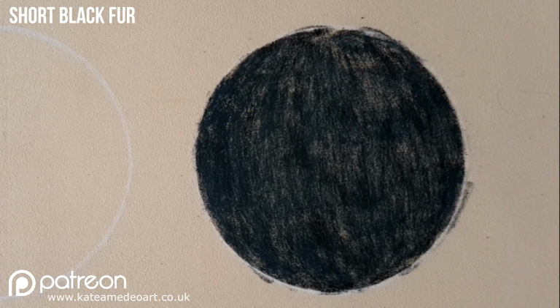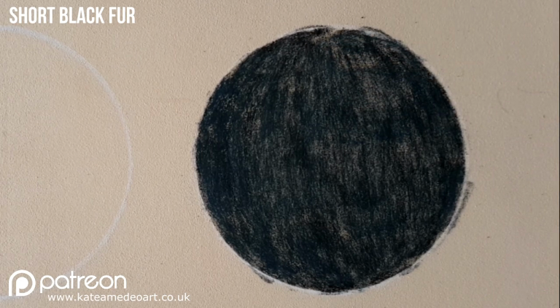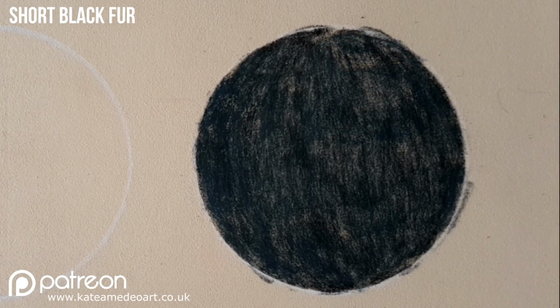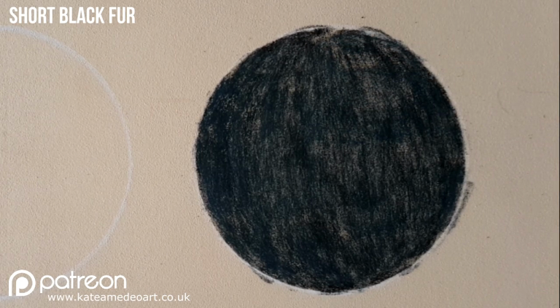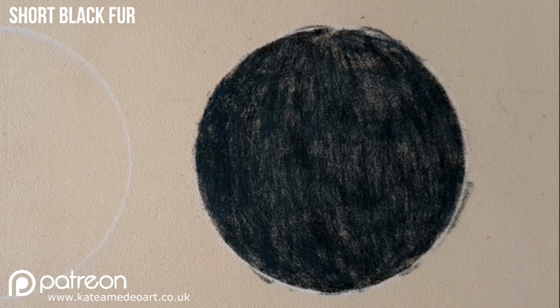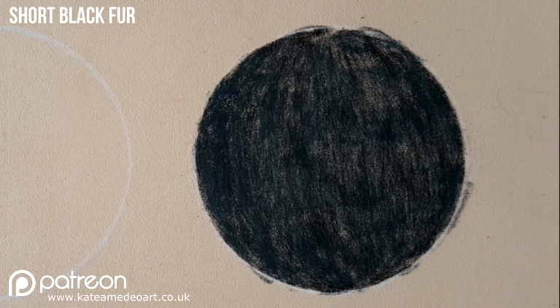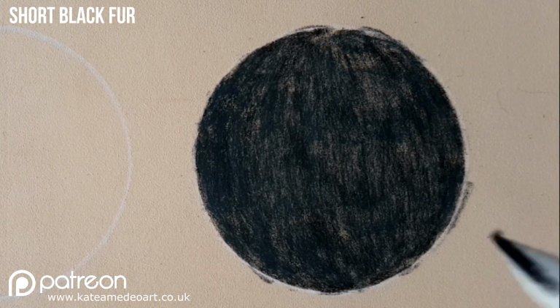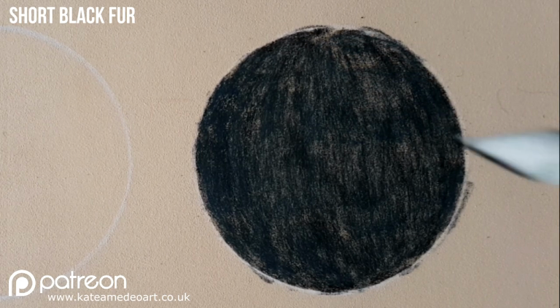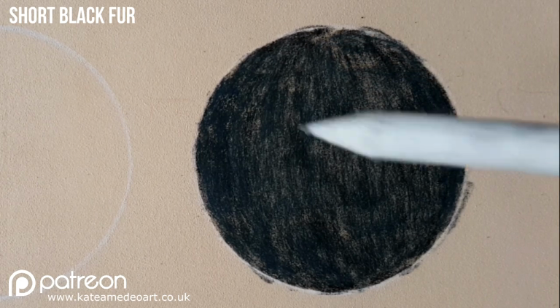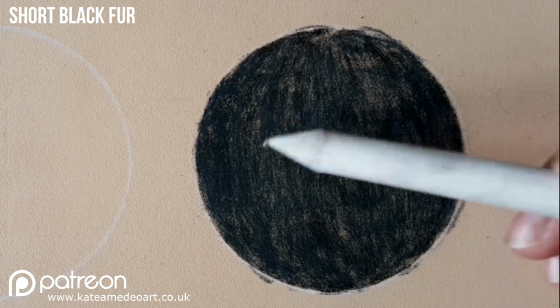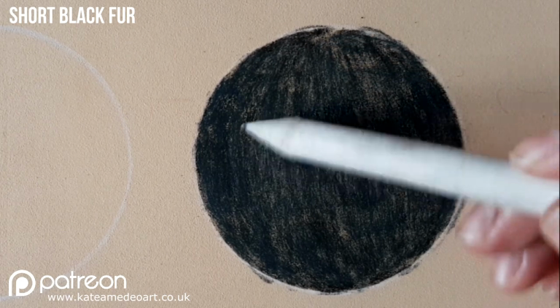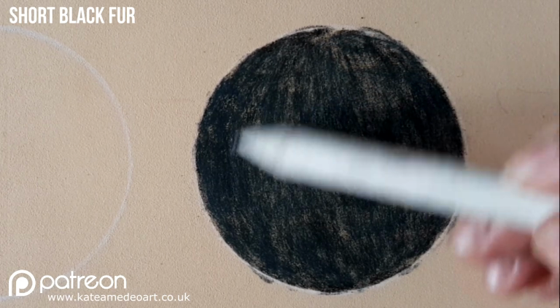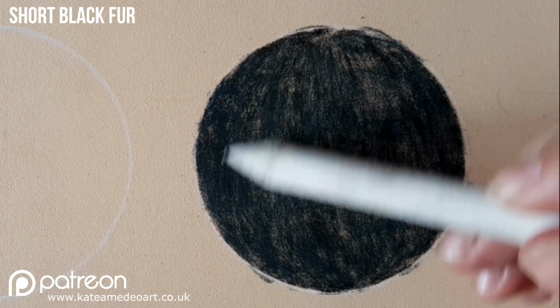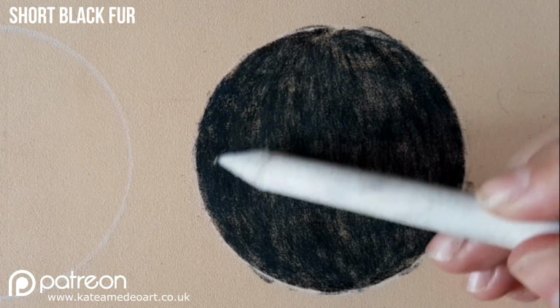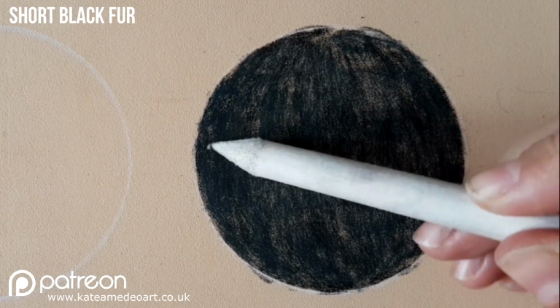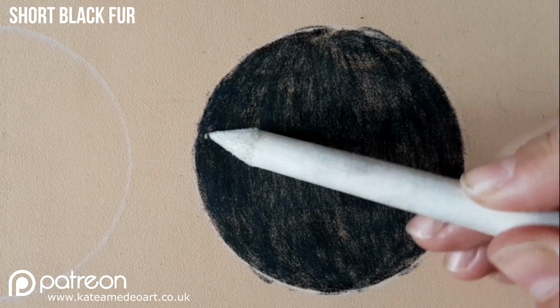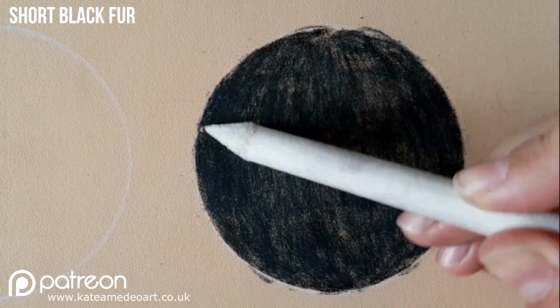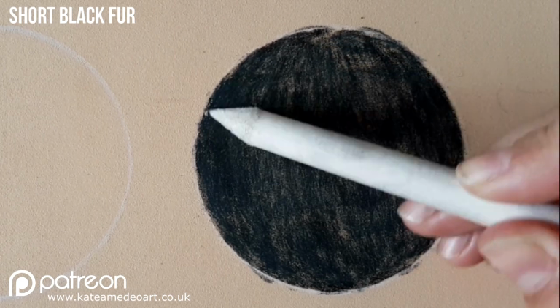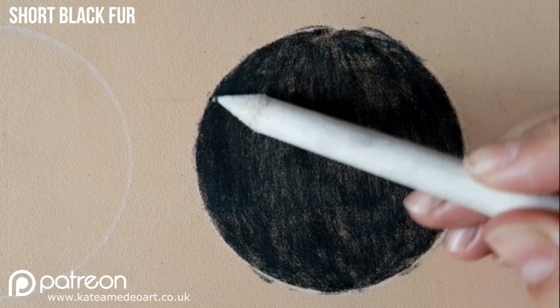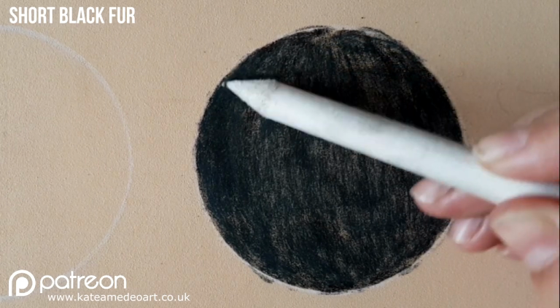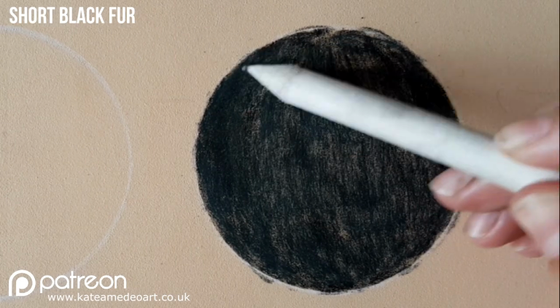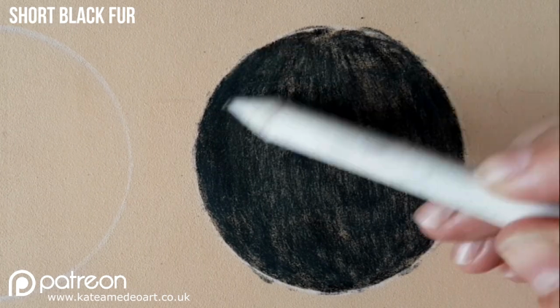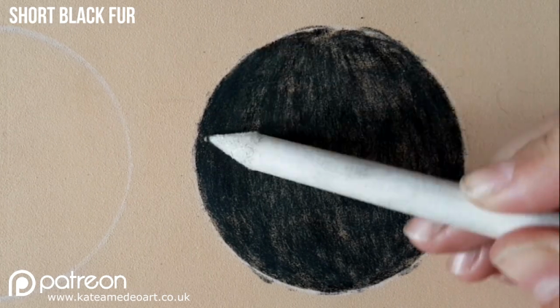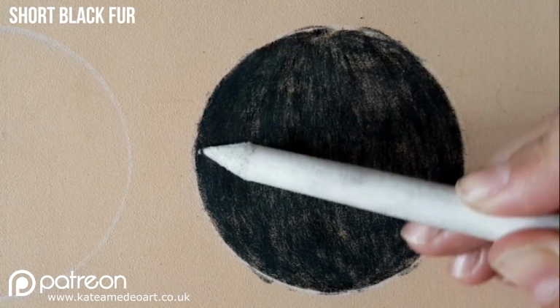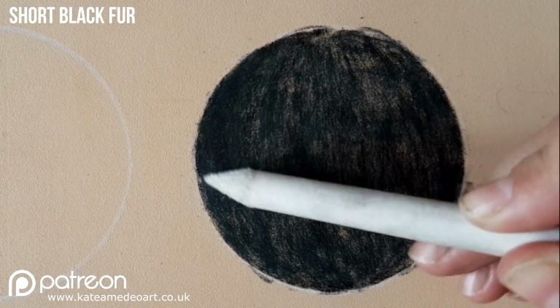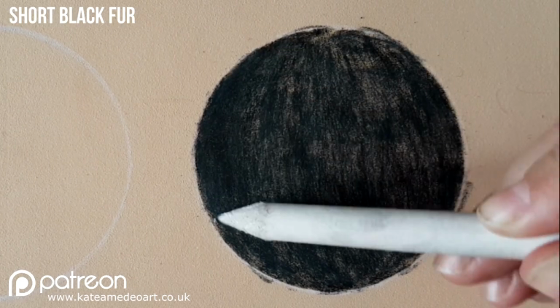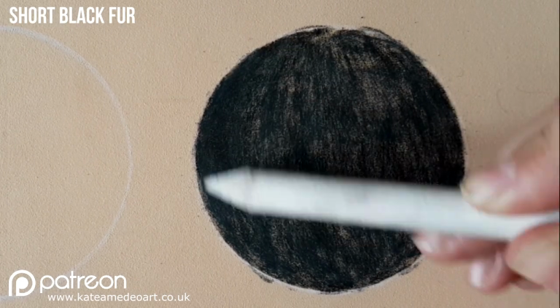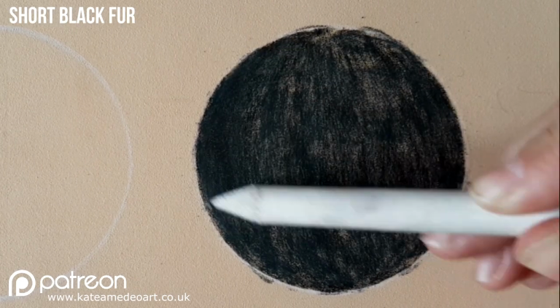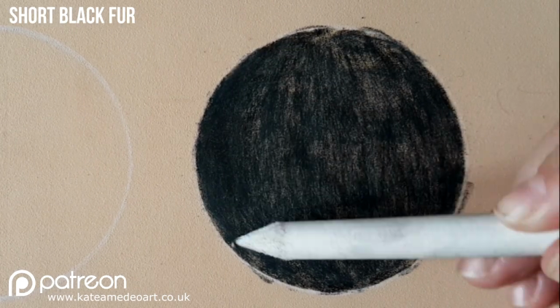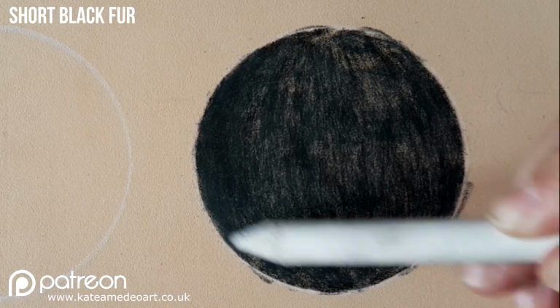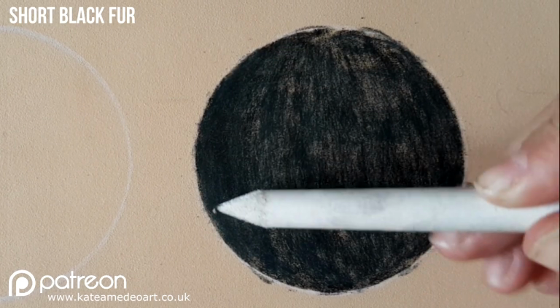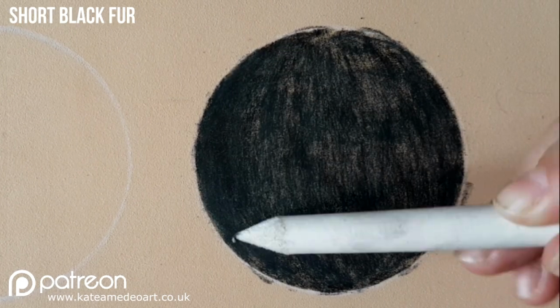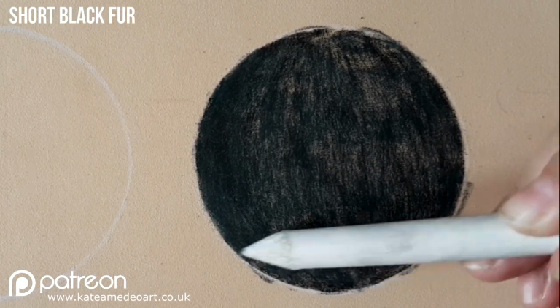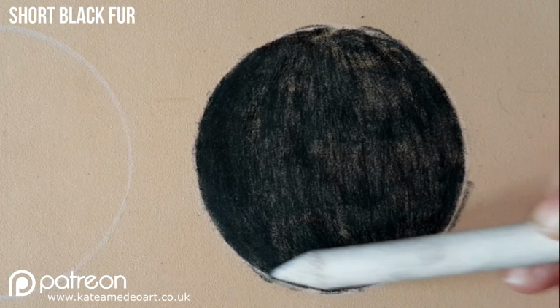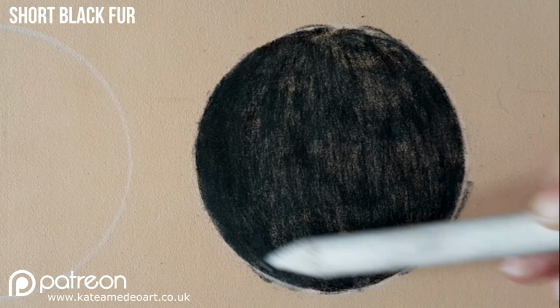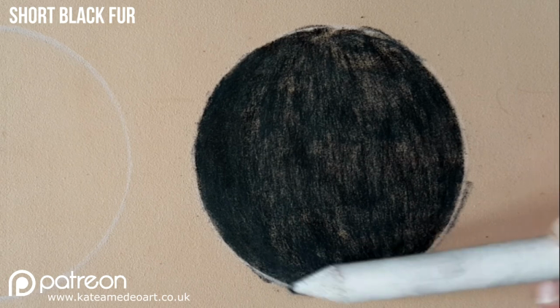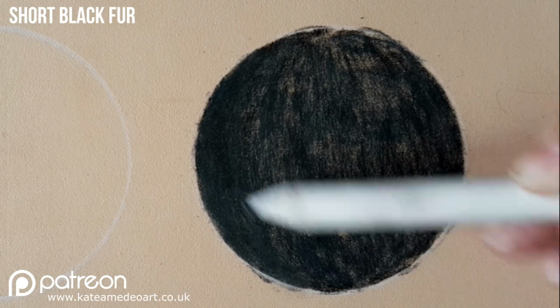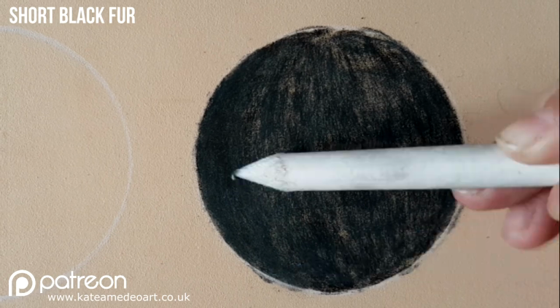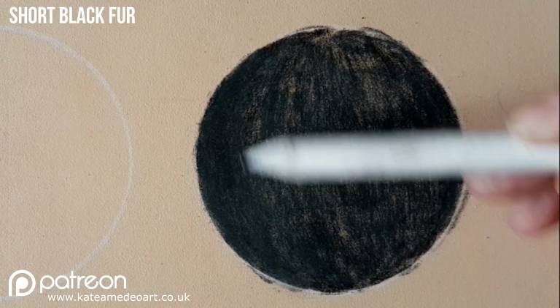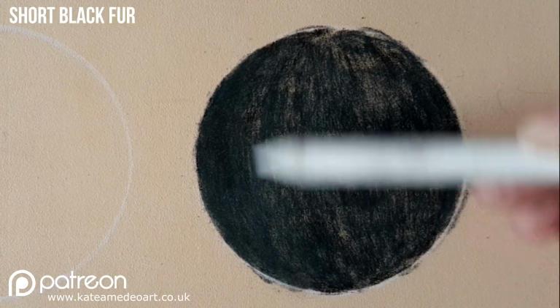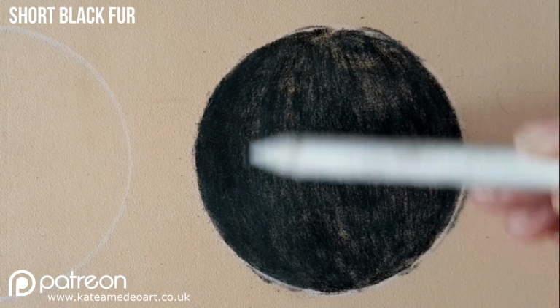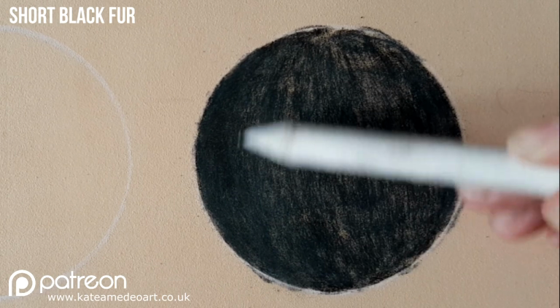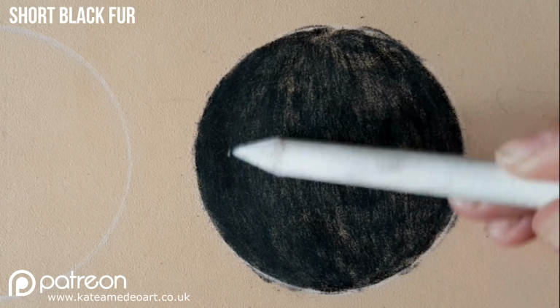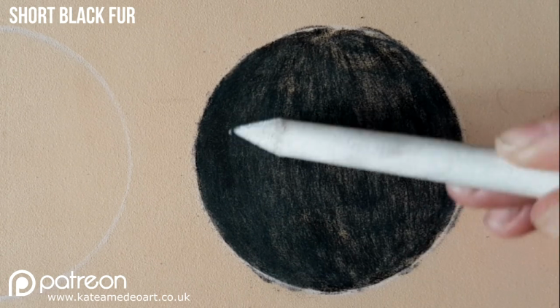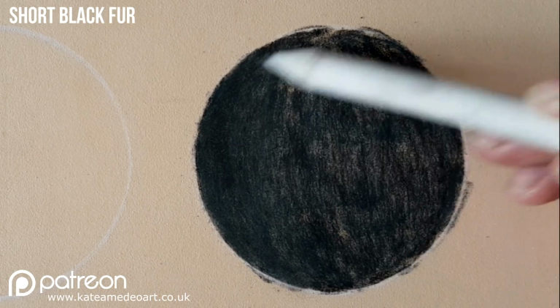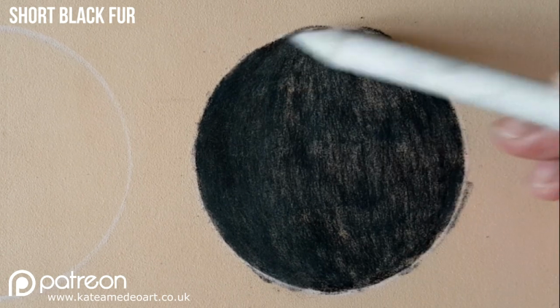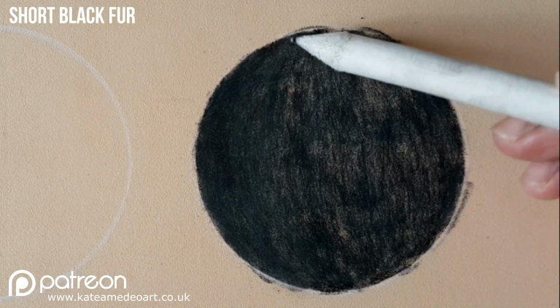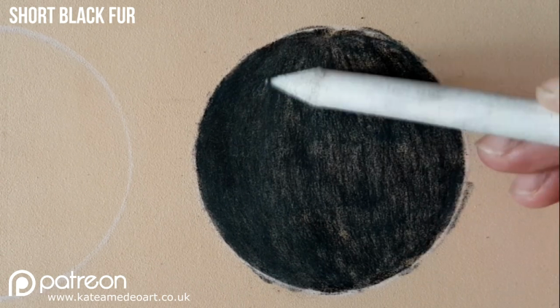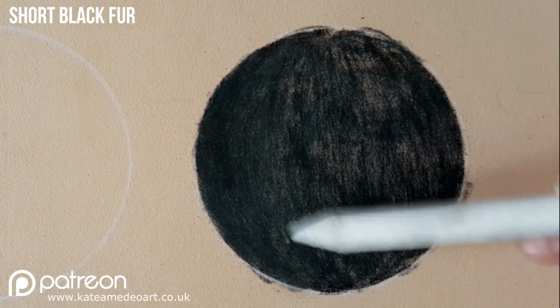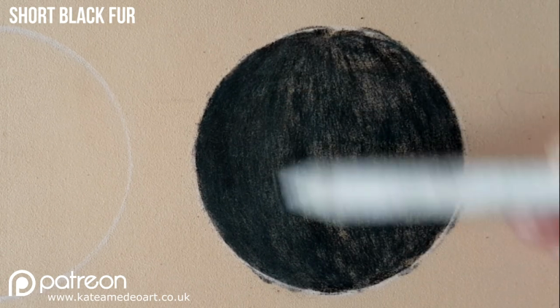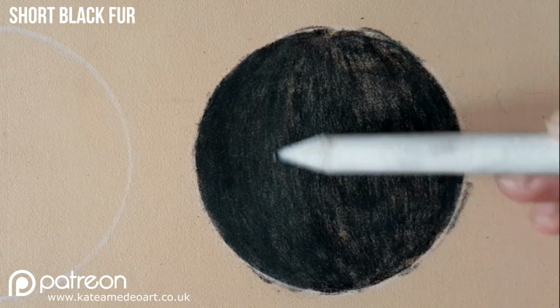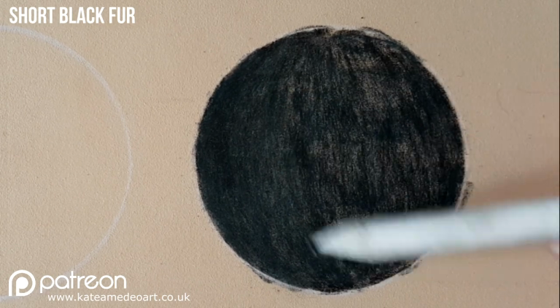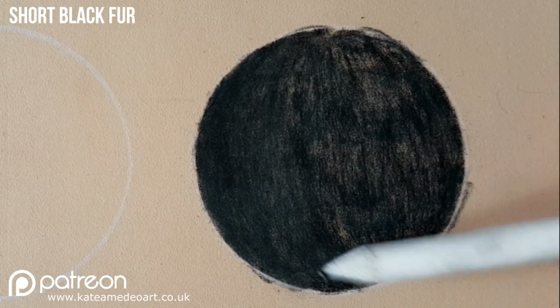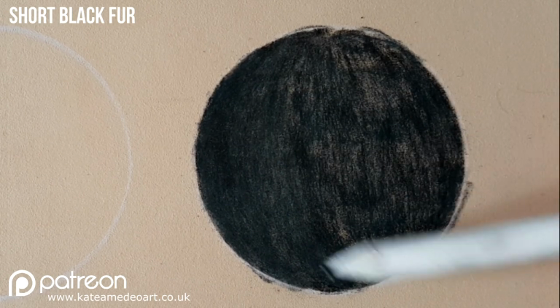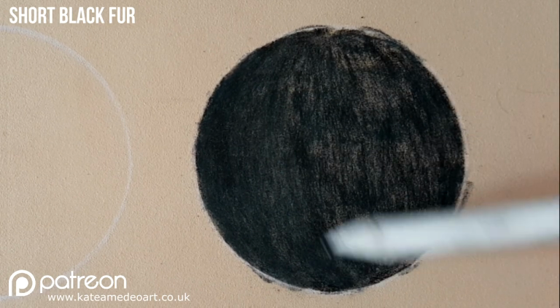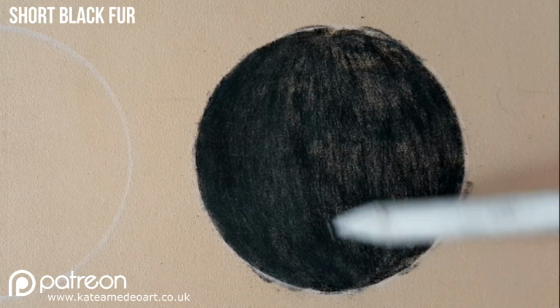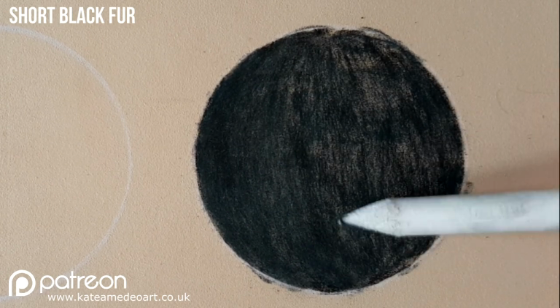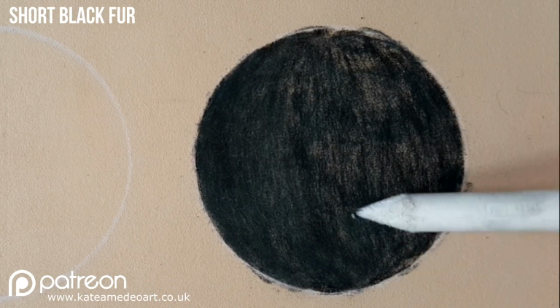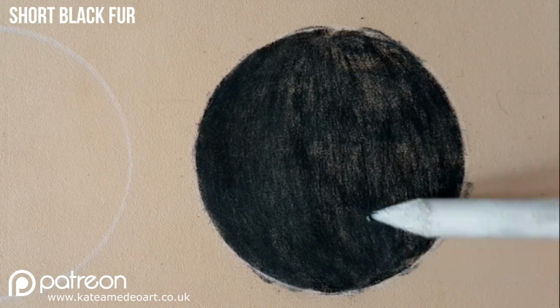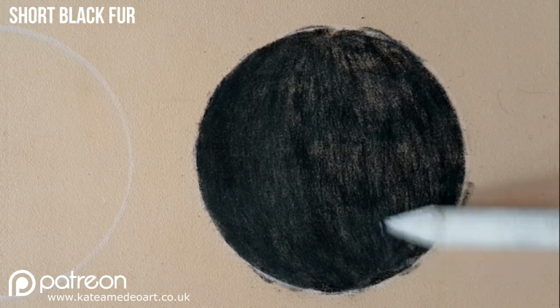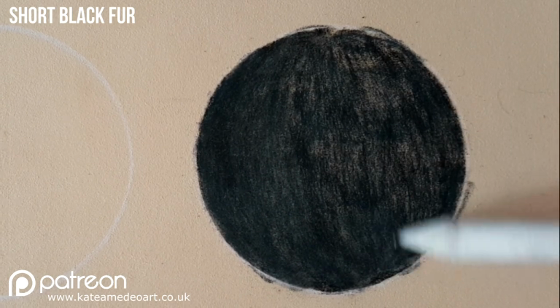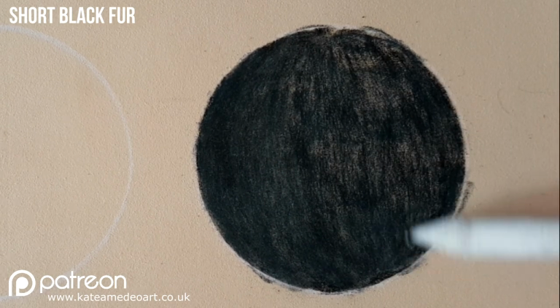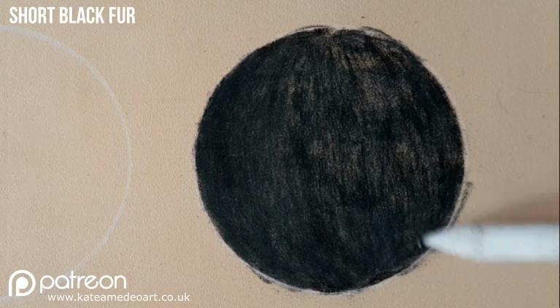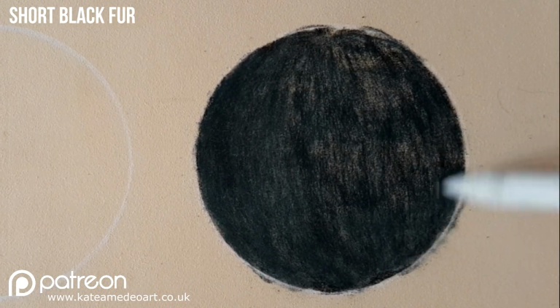I blend everything with a paper stump and I found that paper stumps work very well on pastelmat along with your fingers.